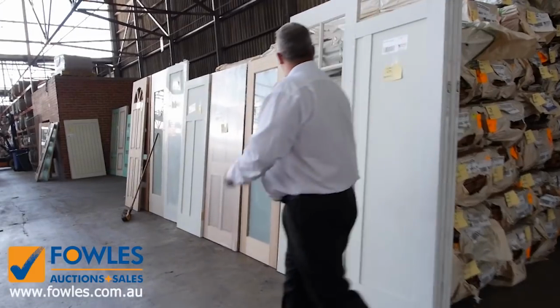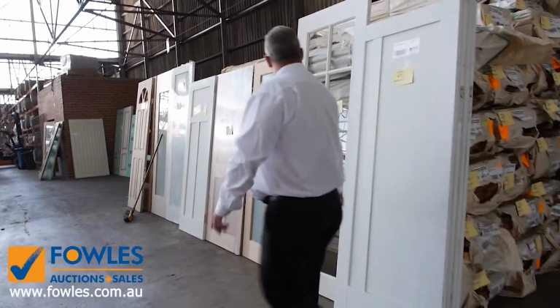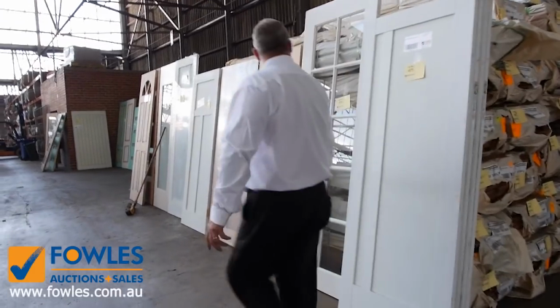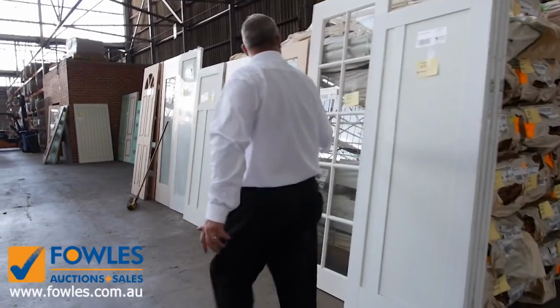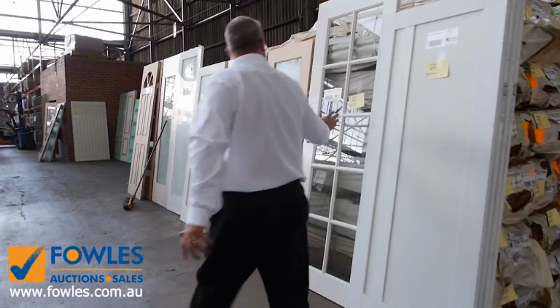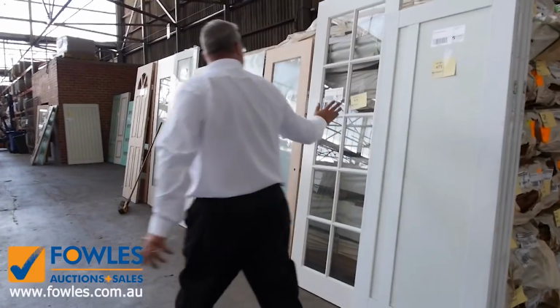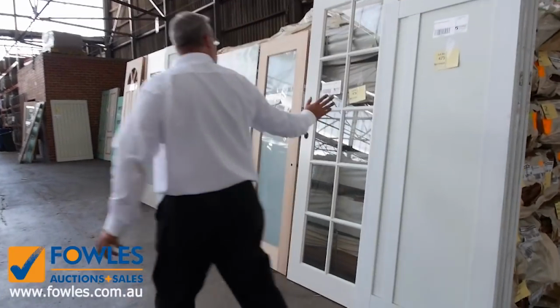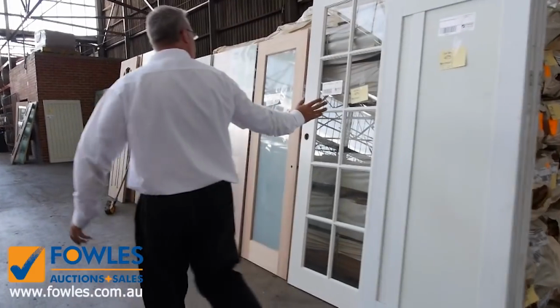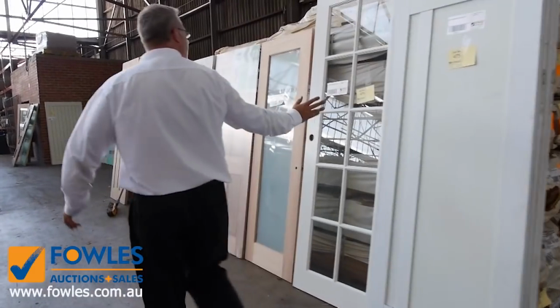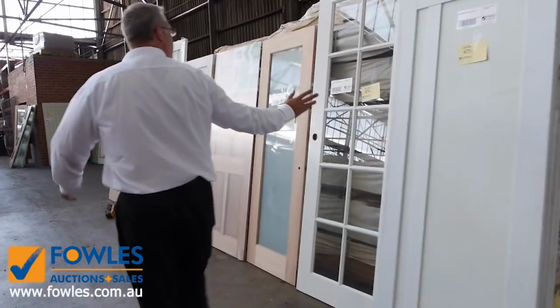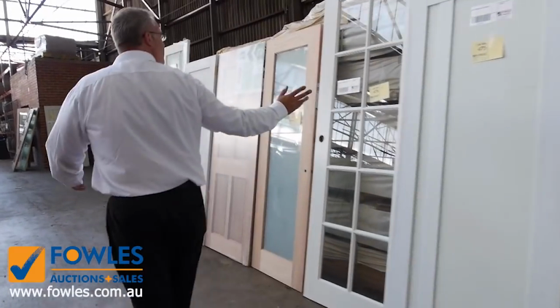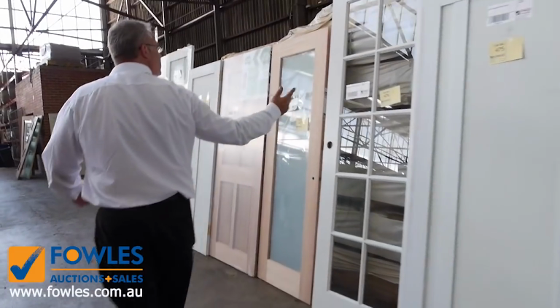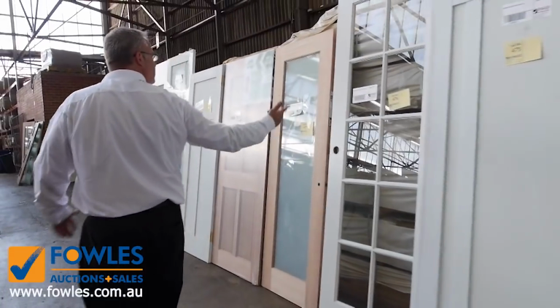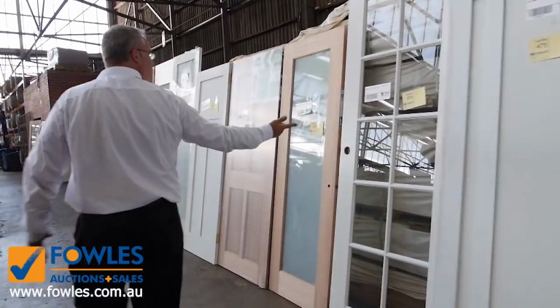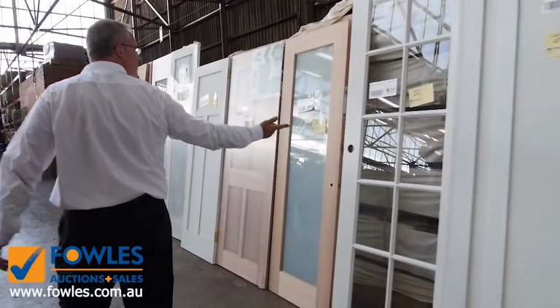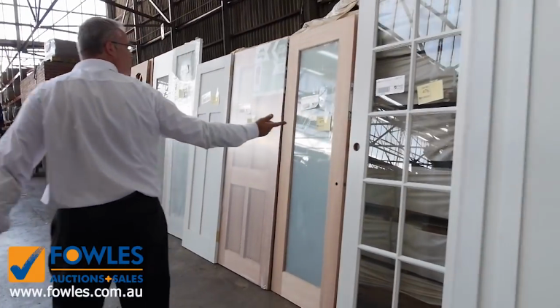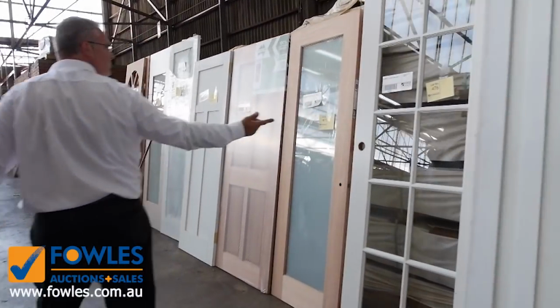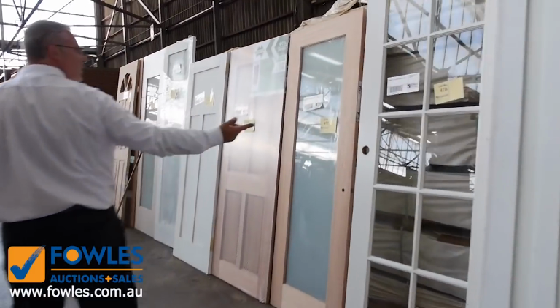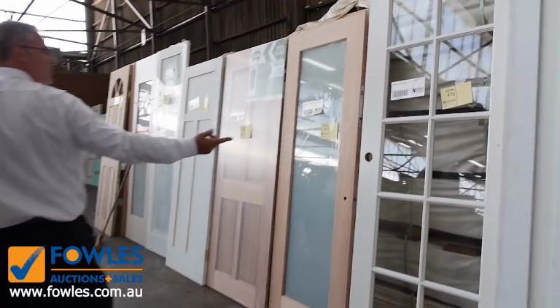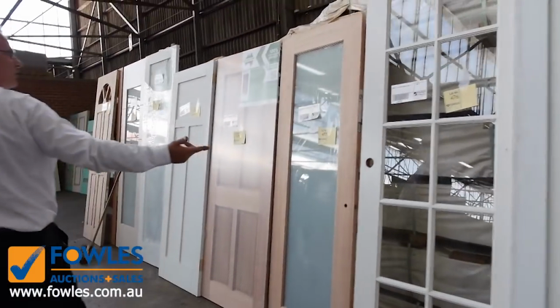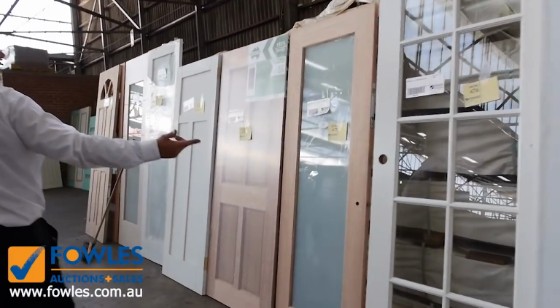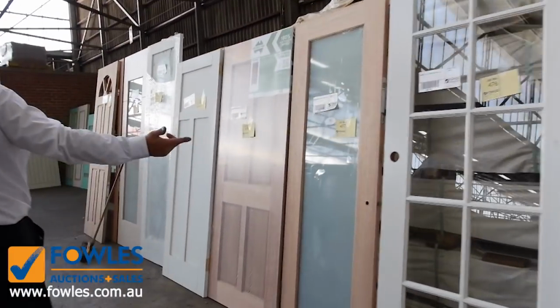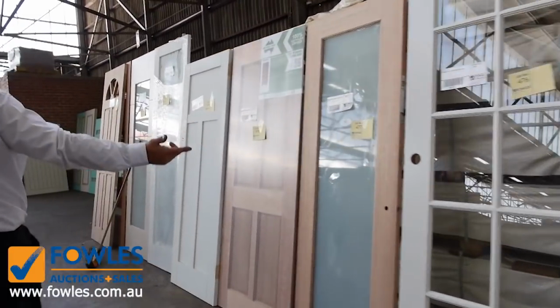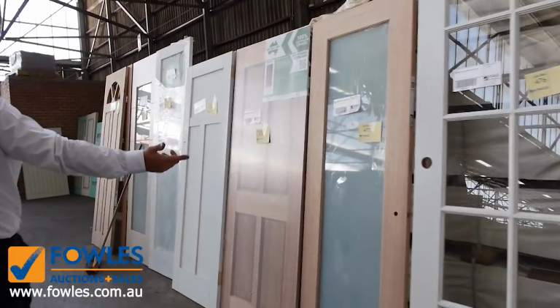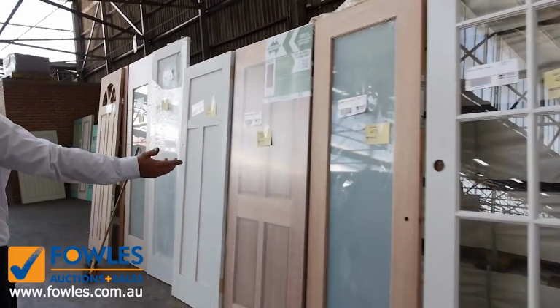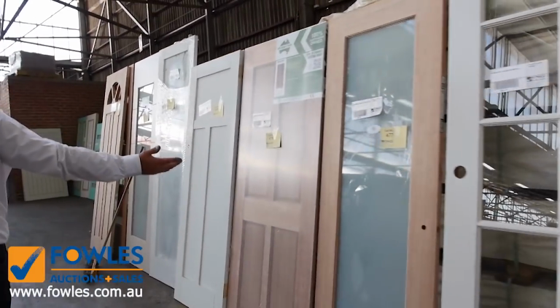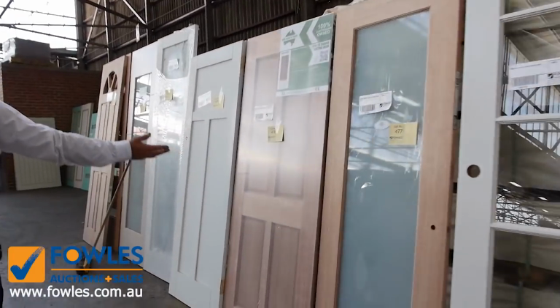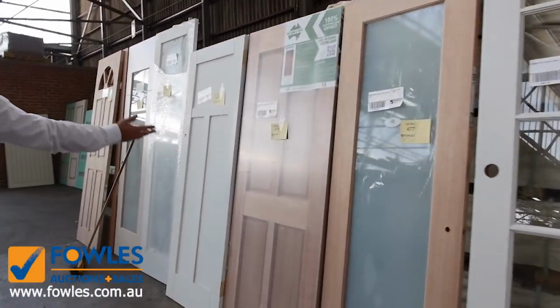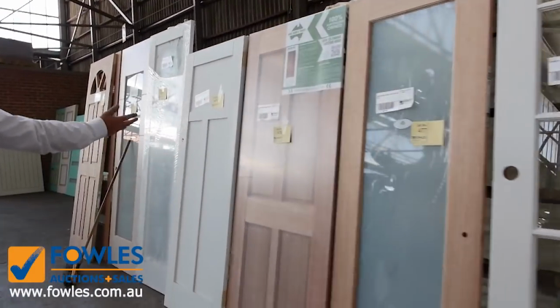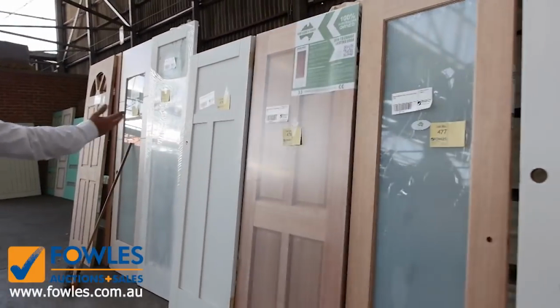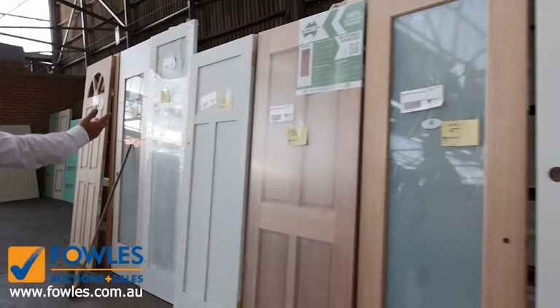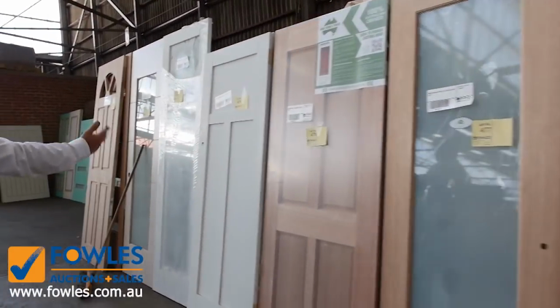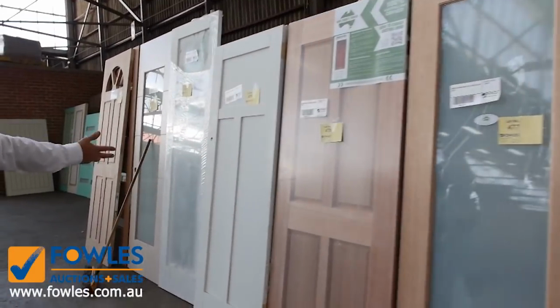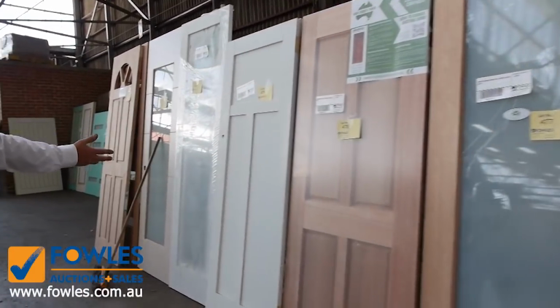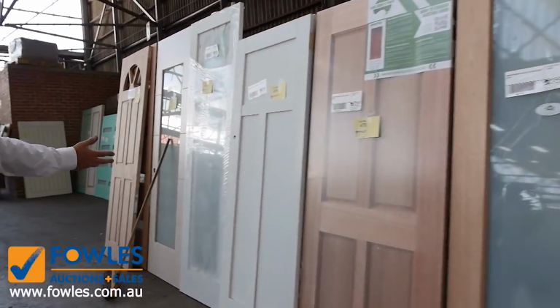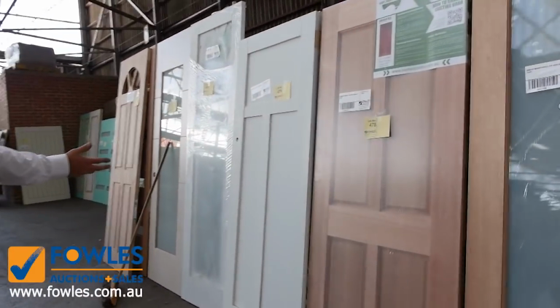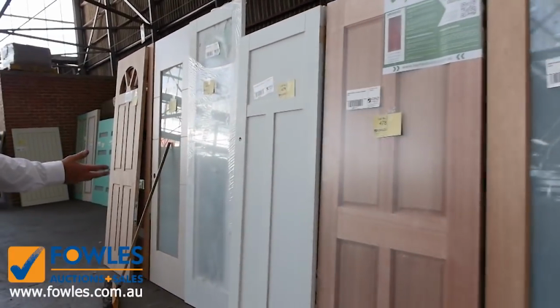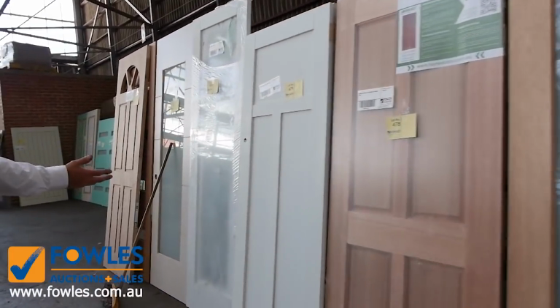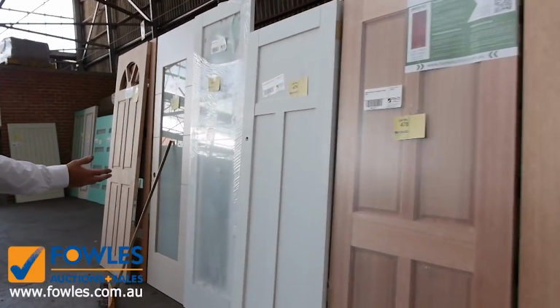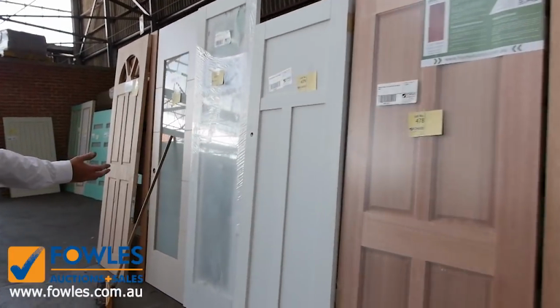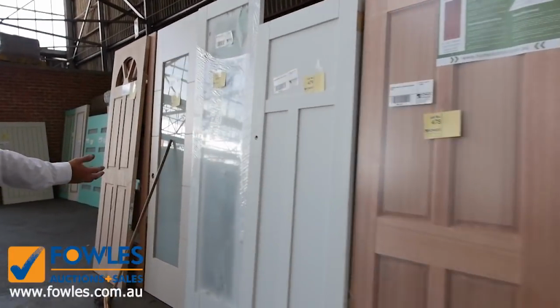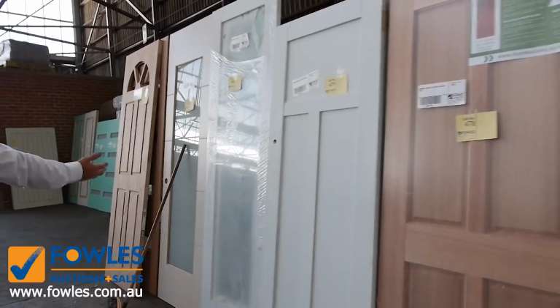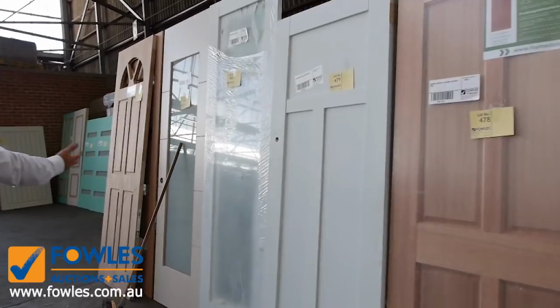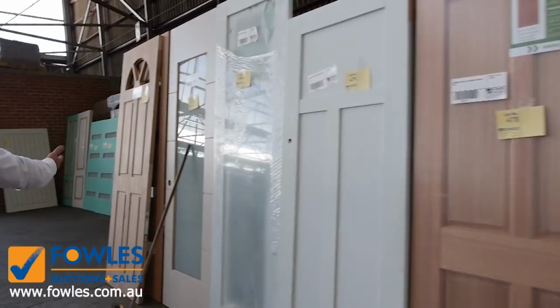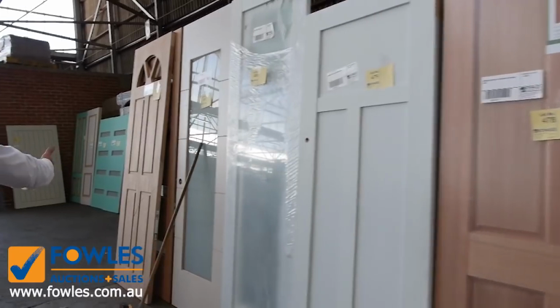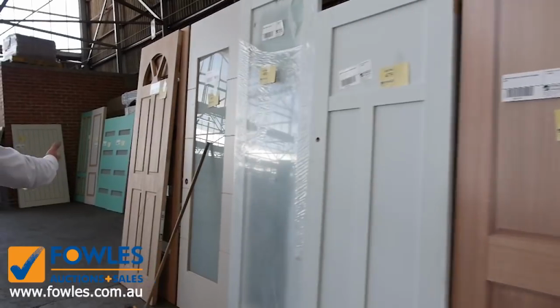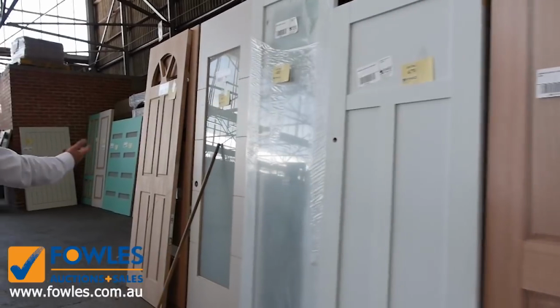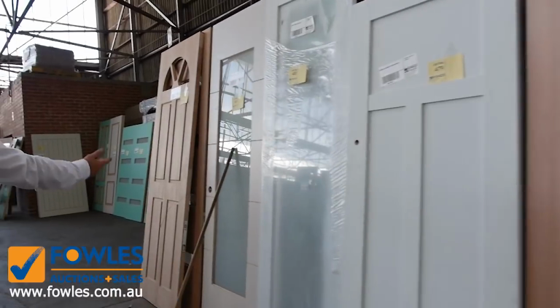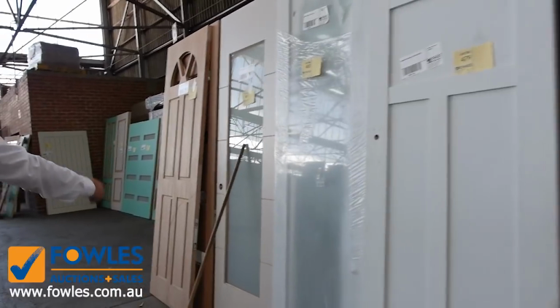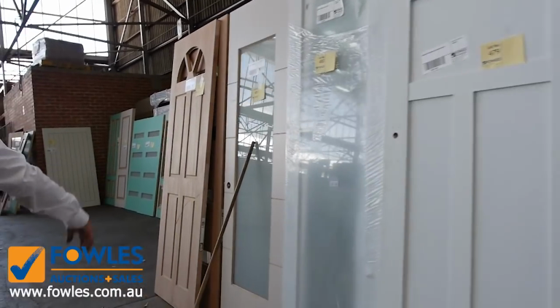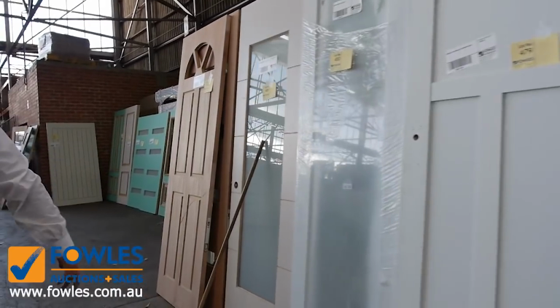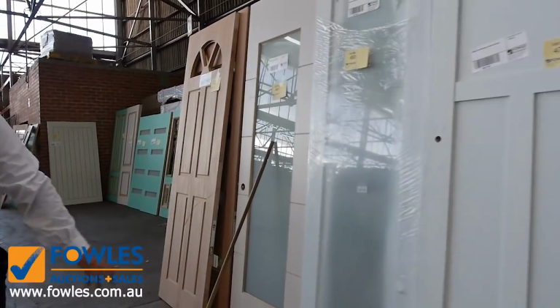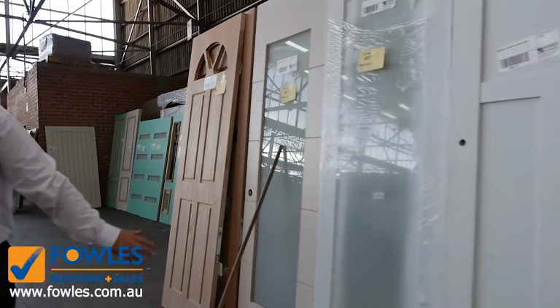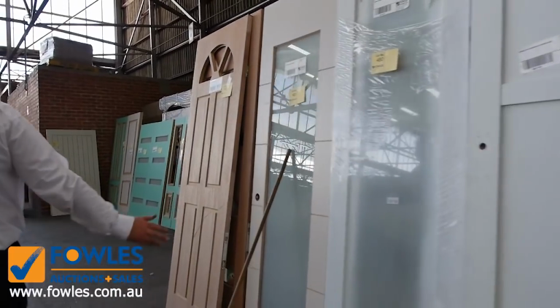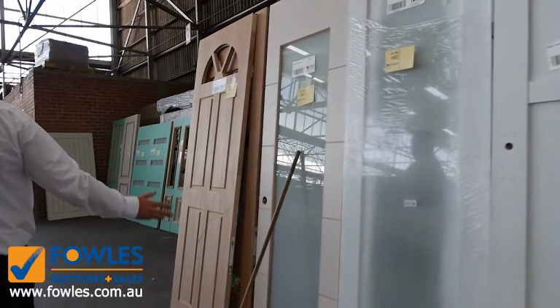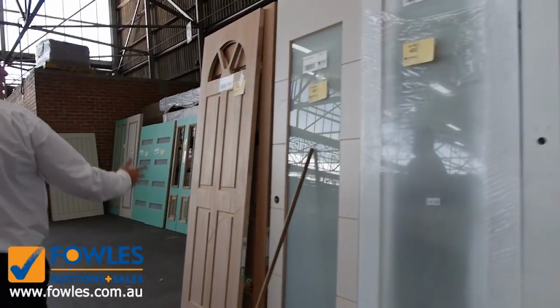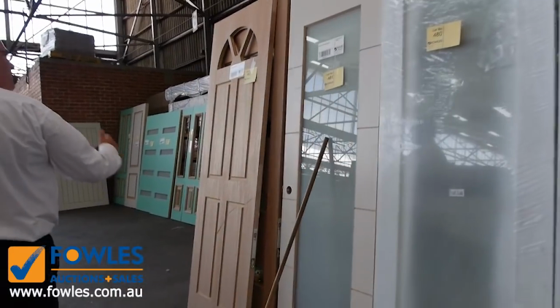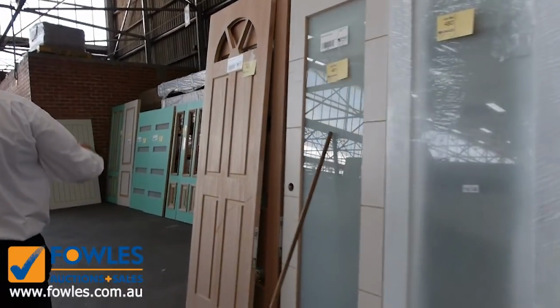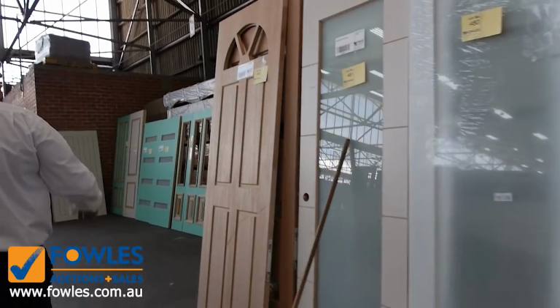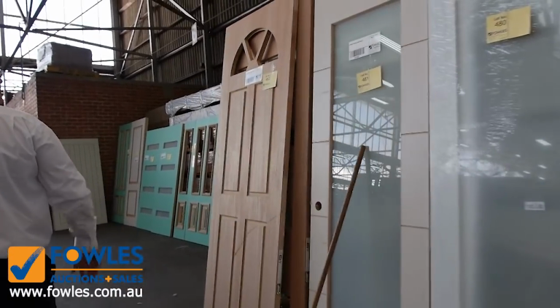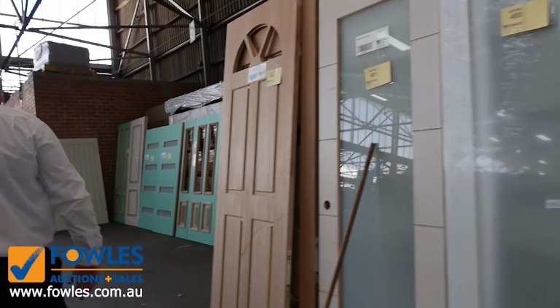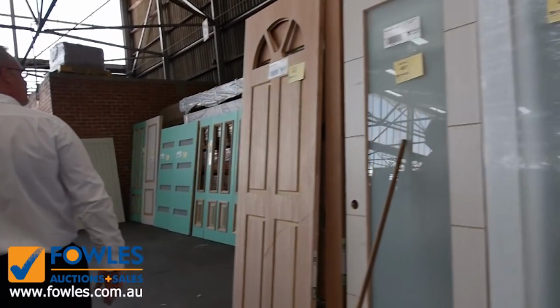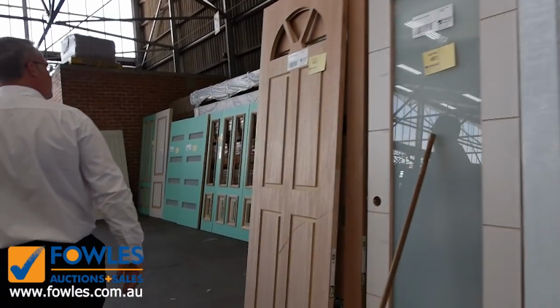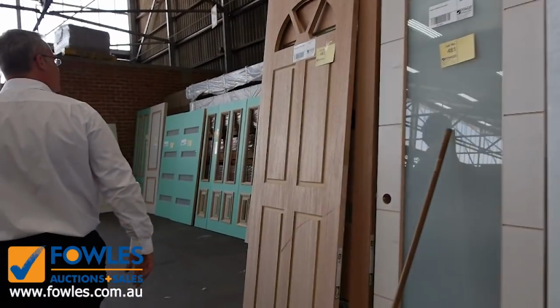As we move through we've got some colonial light doors, Victorian solid doors, glazed and unglazed, so a whole range moving through.